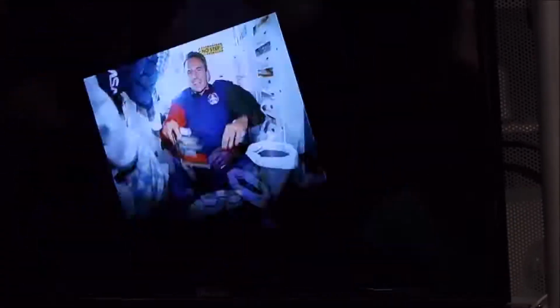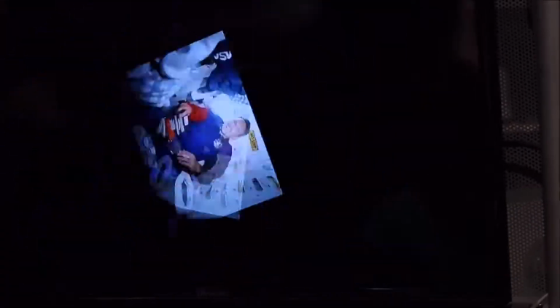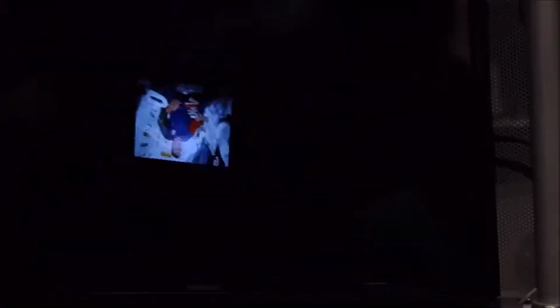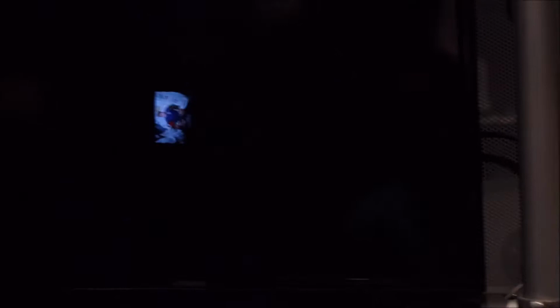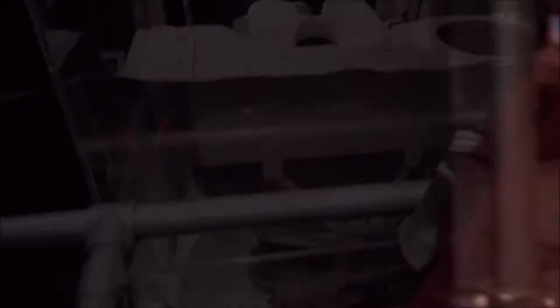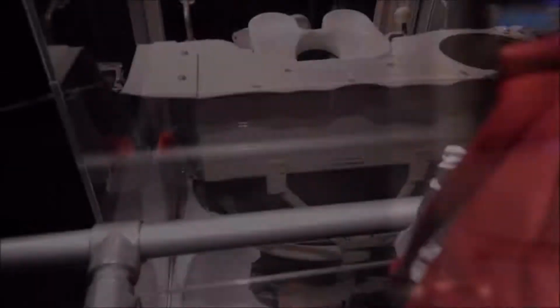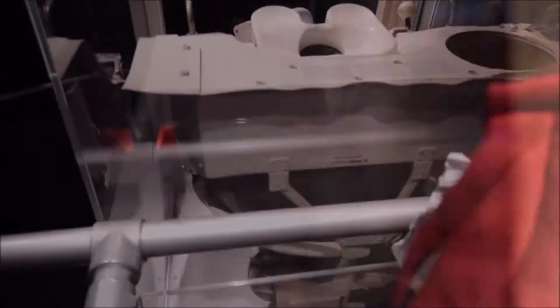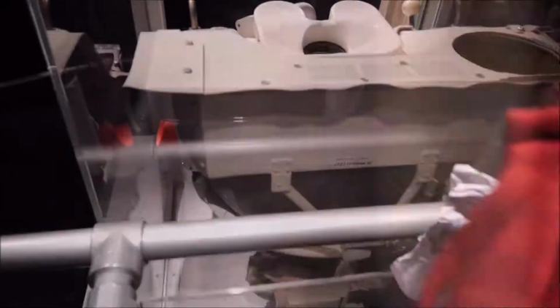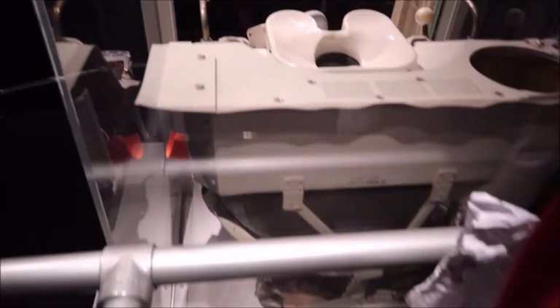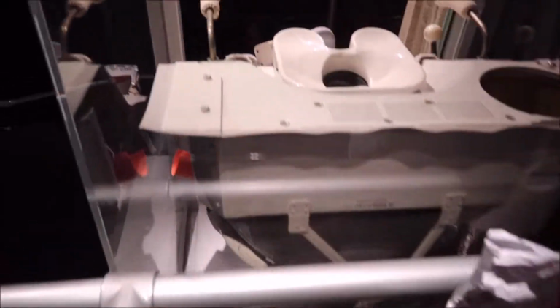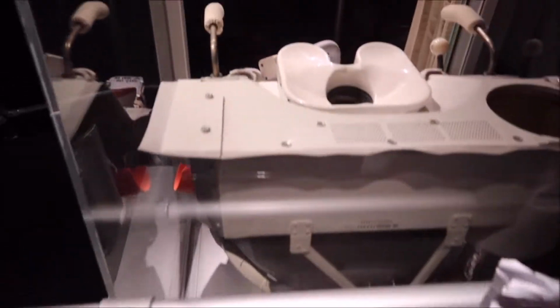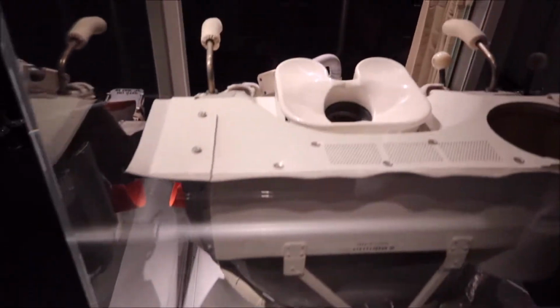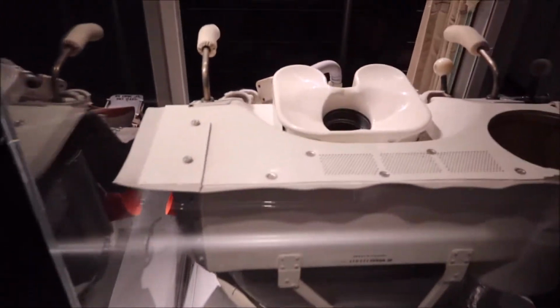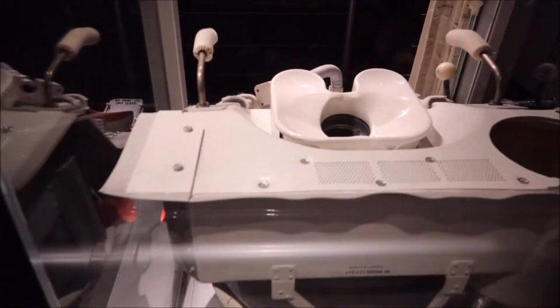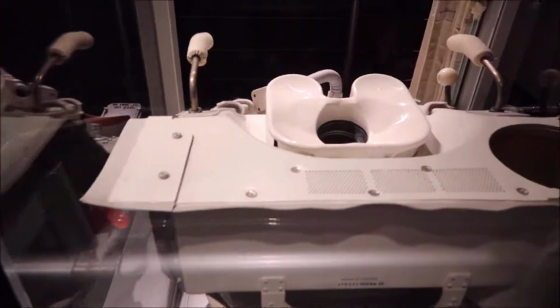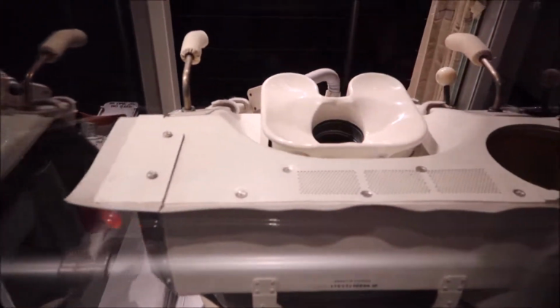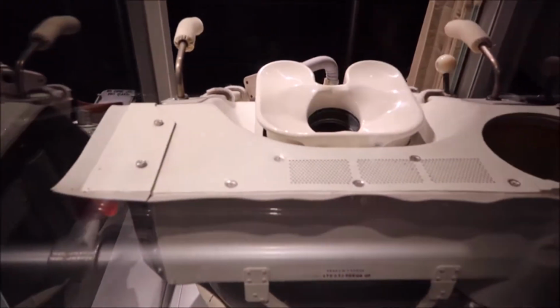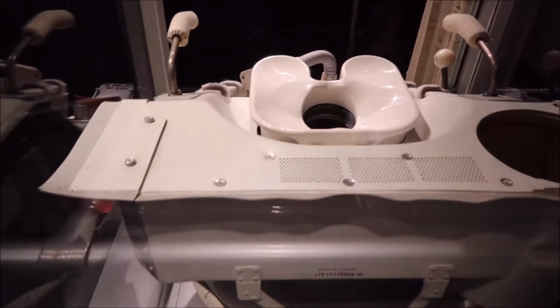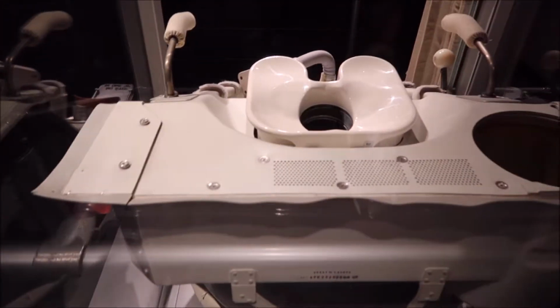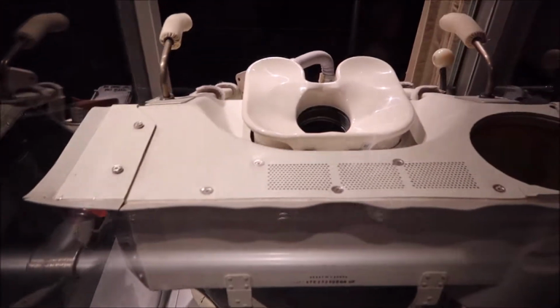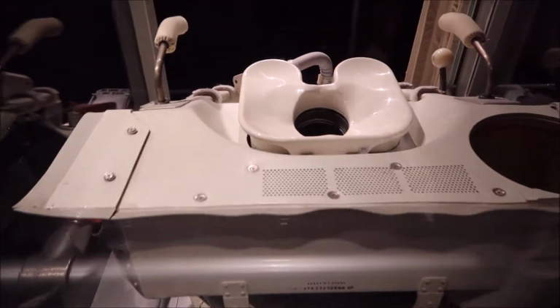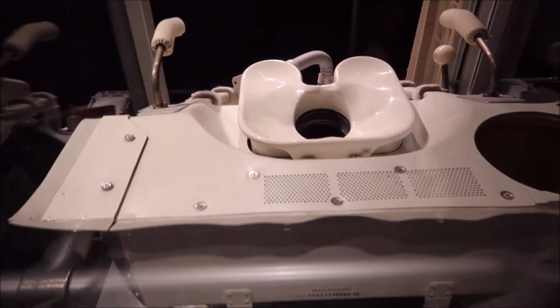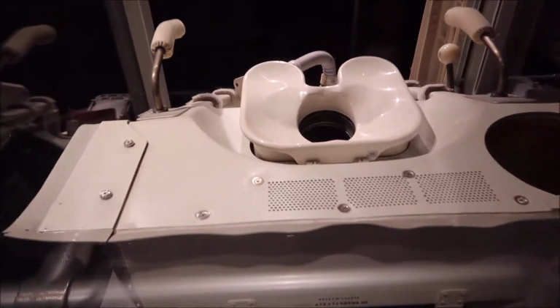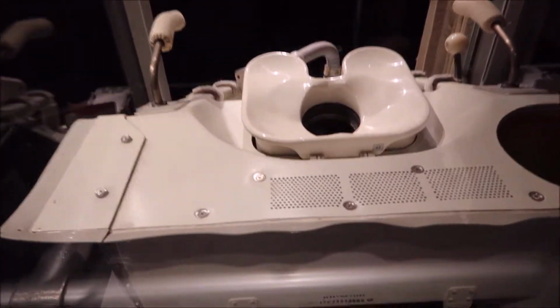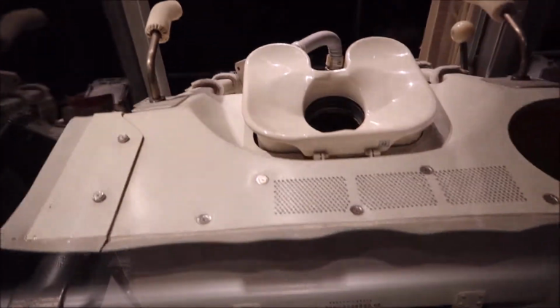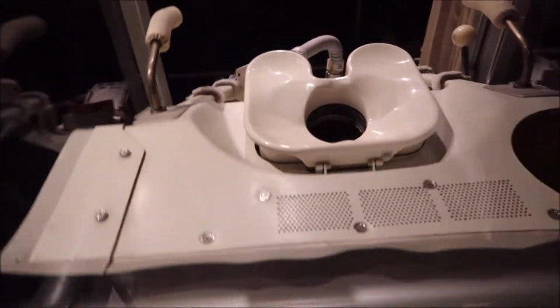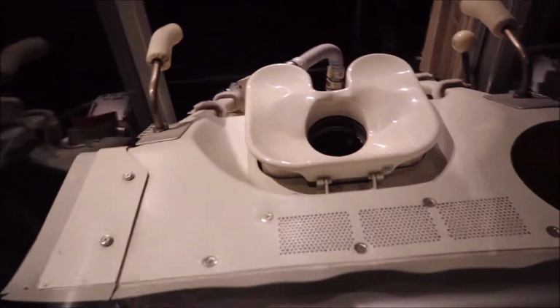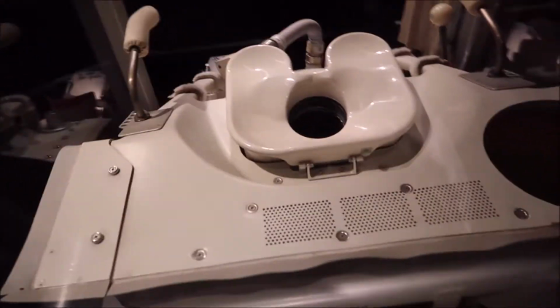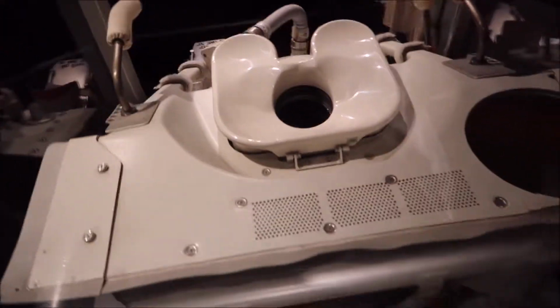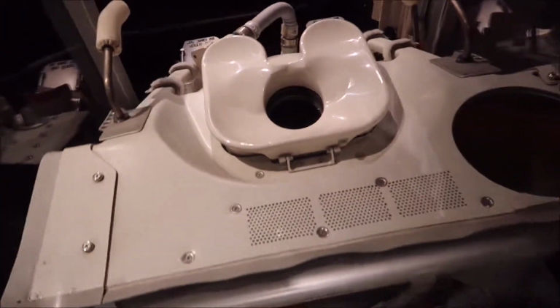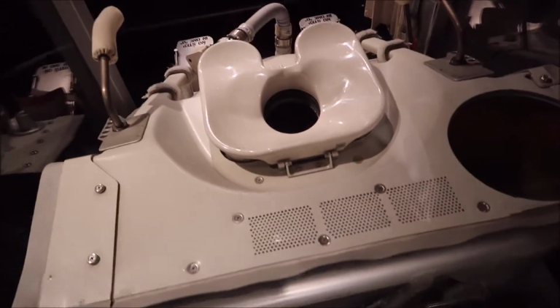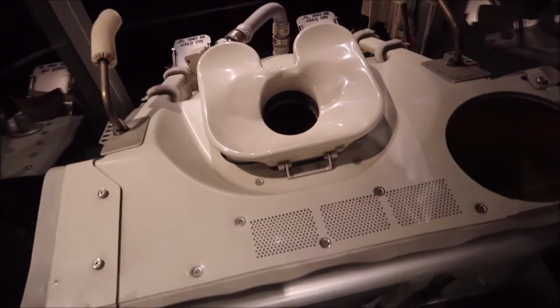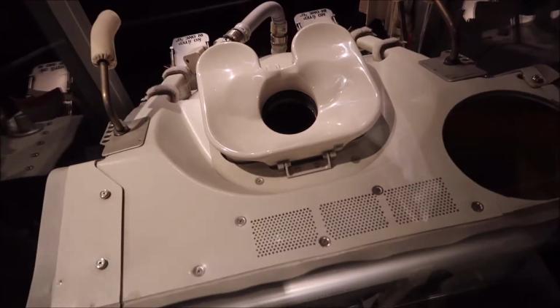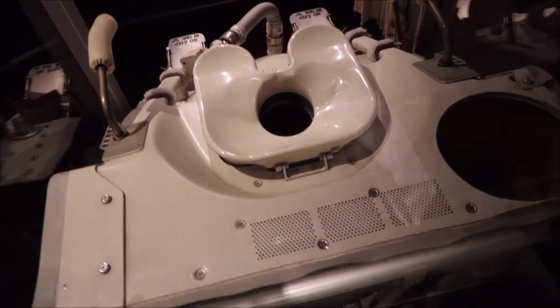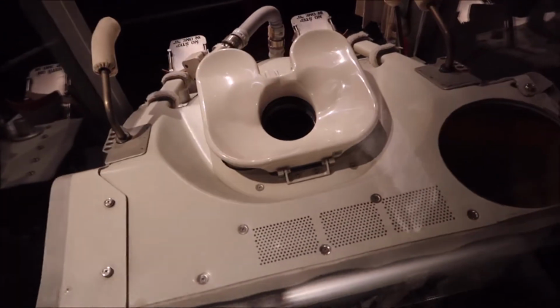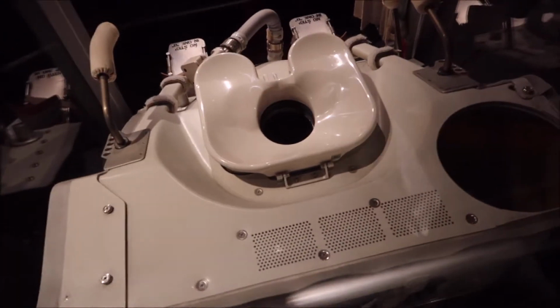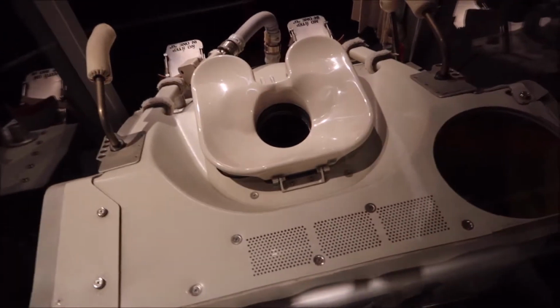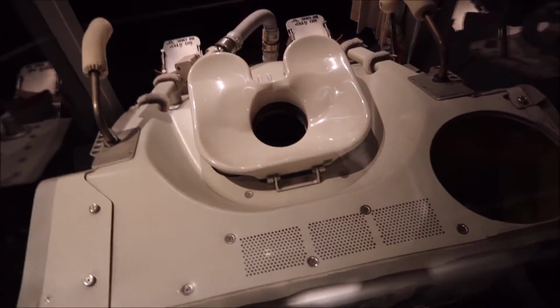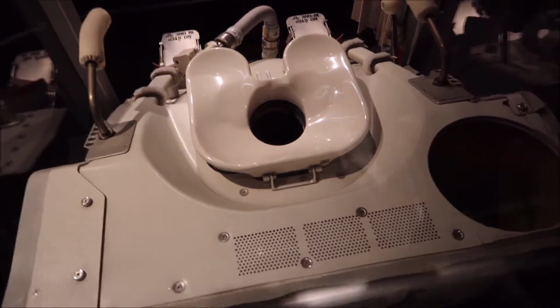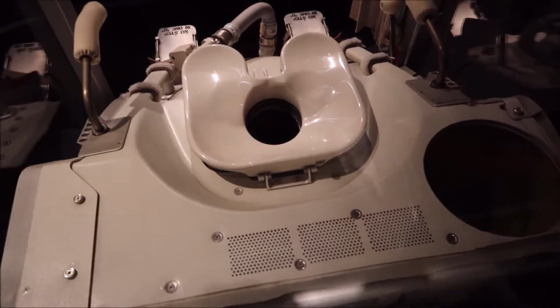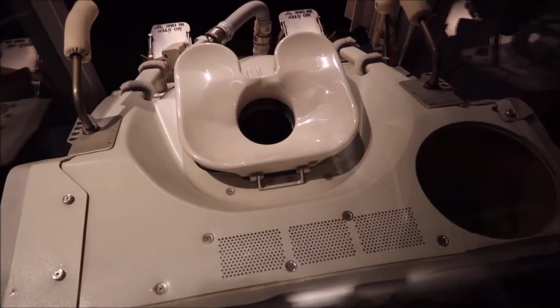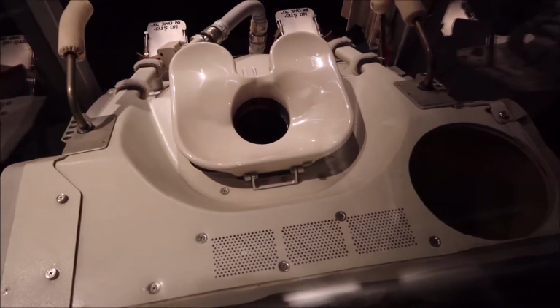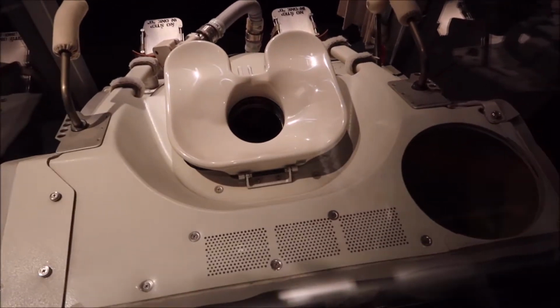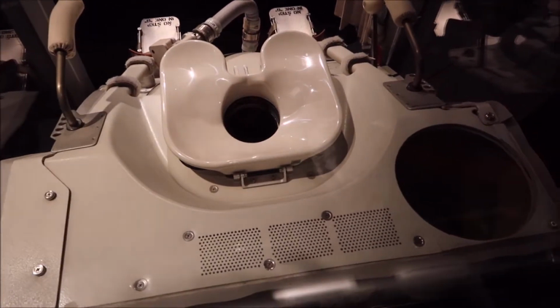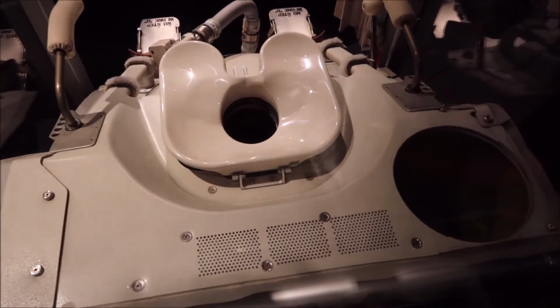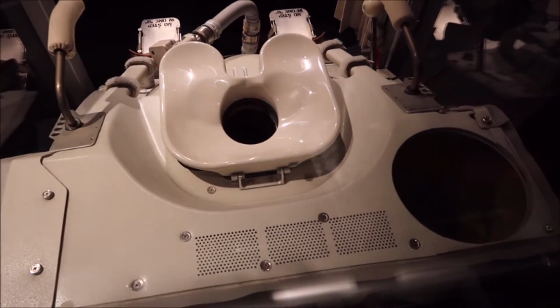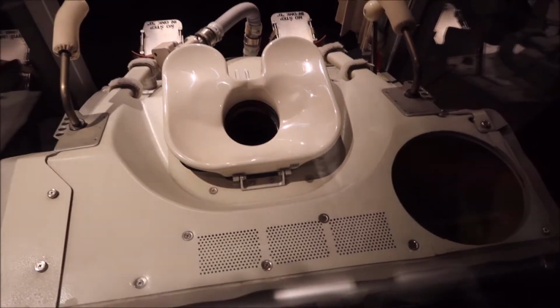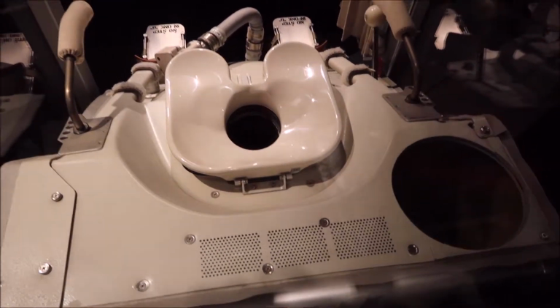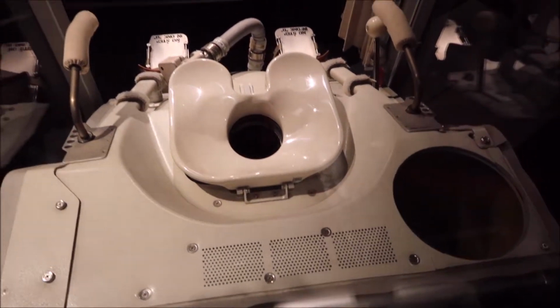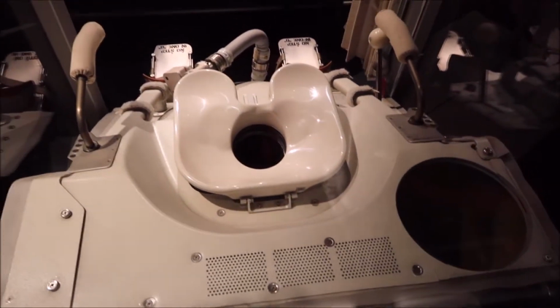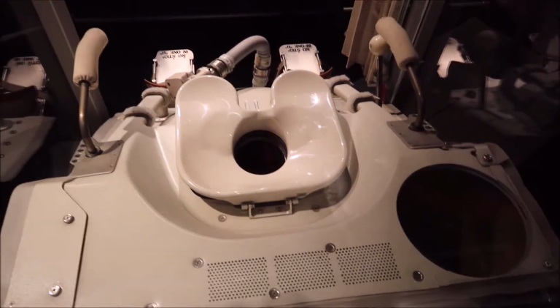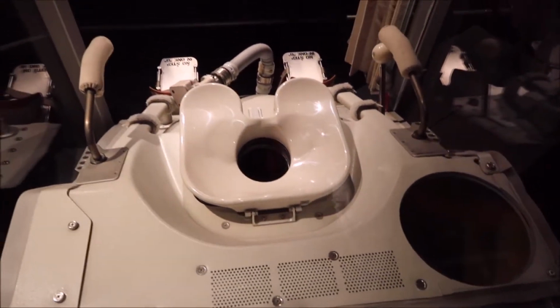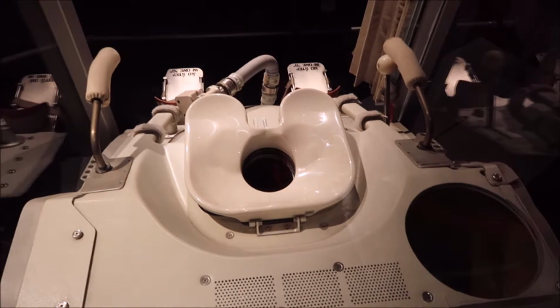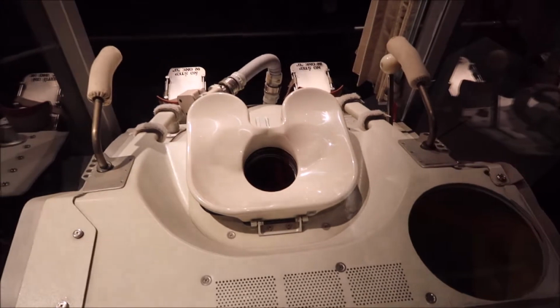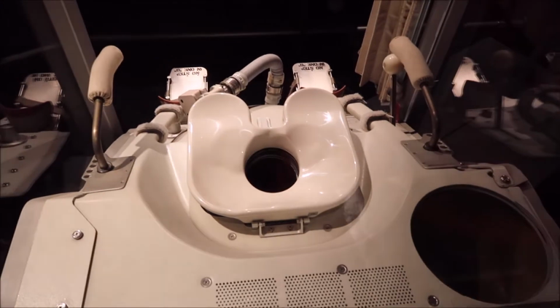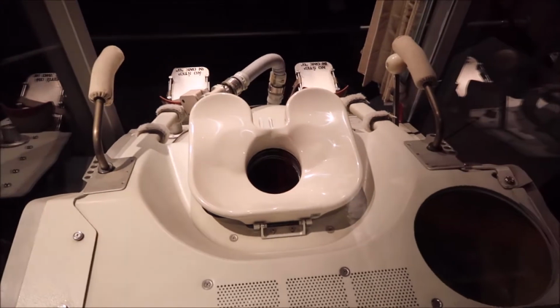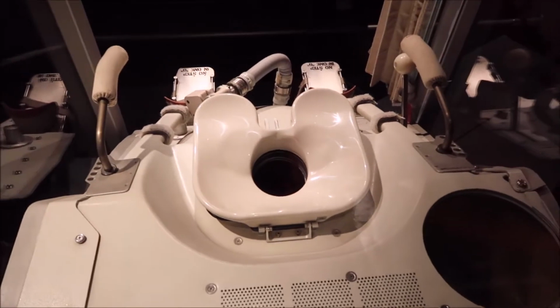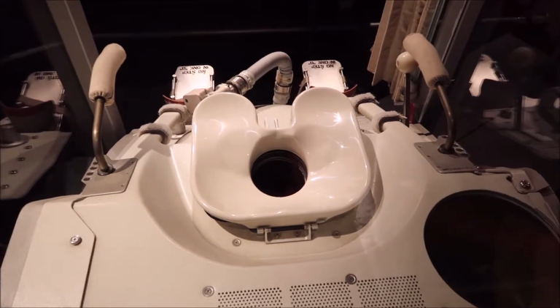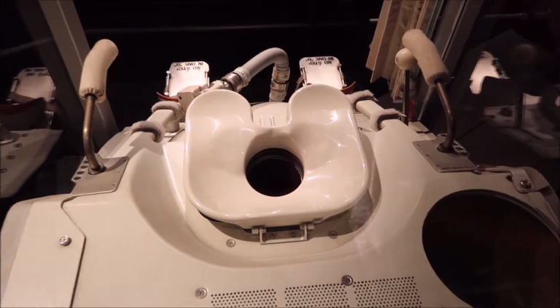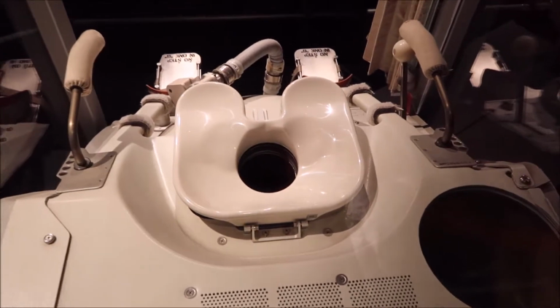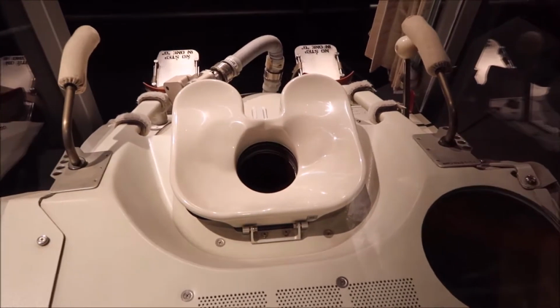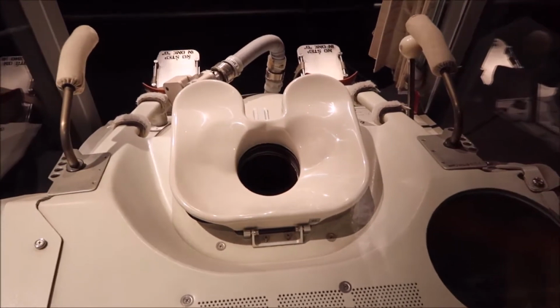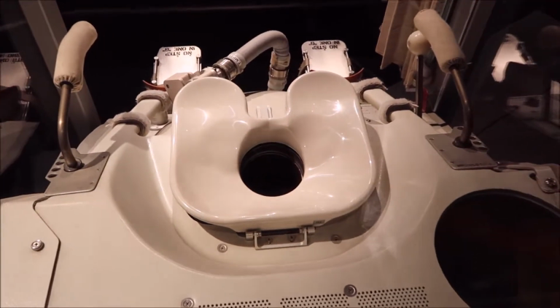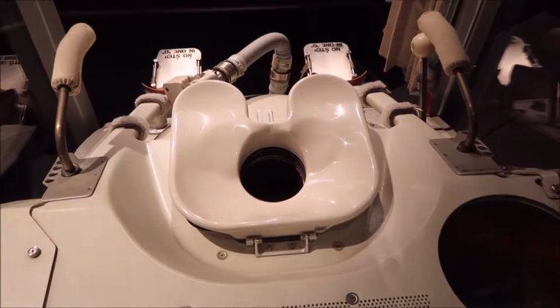Now we can step up behind the toilet for a closer view. Let's go beyond the black hole.